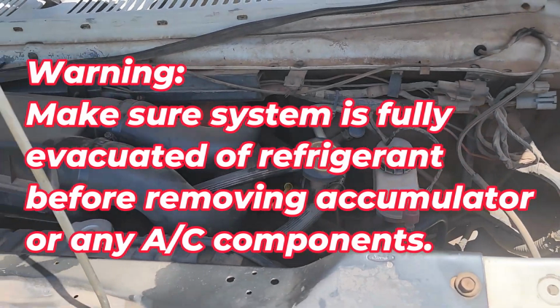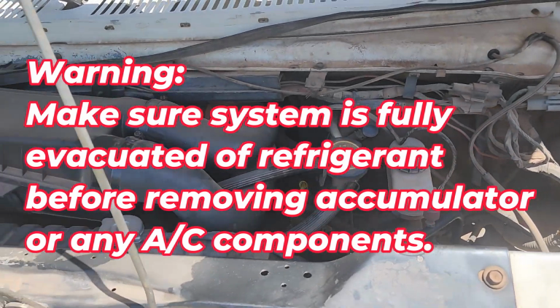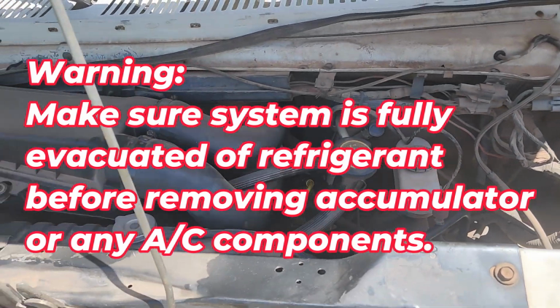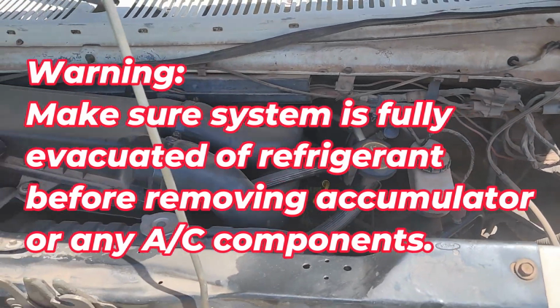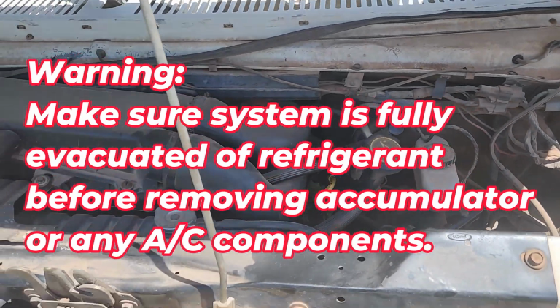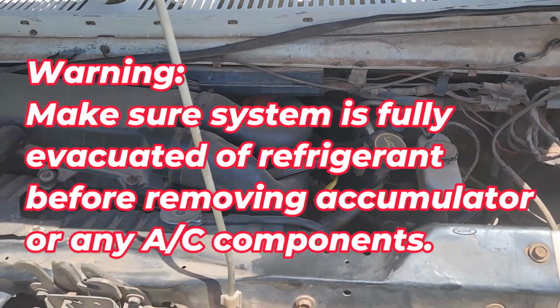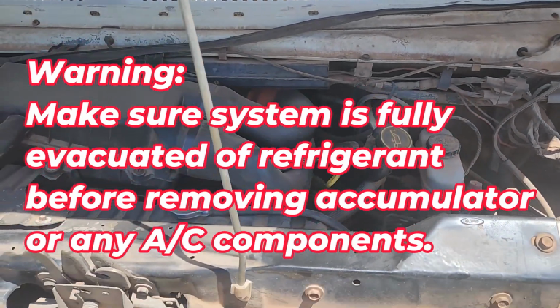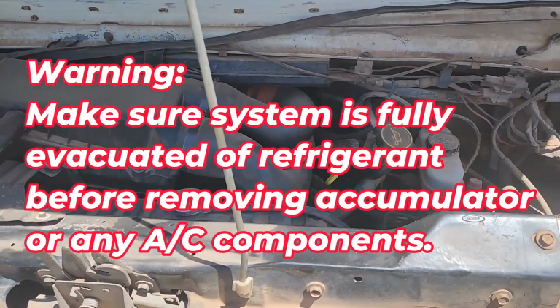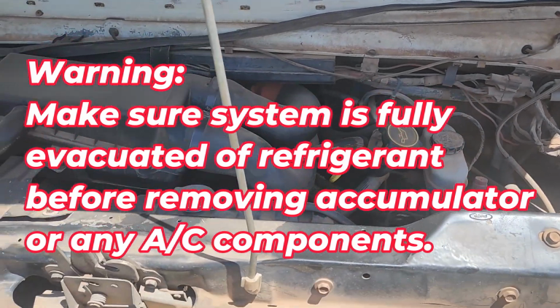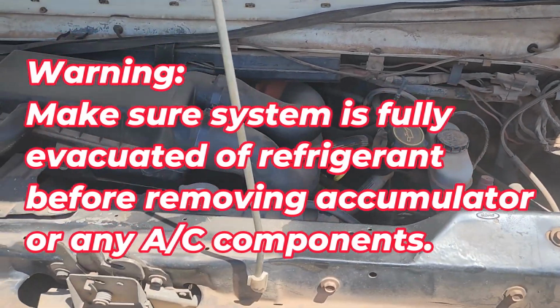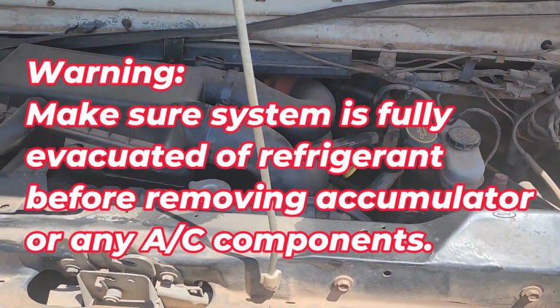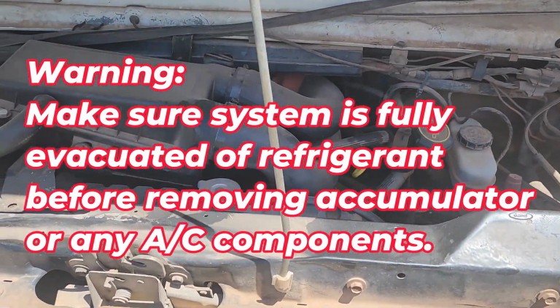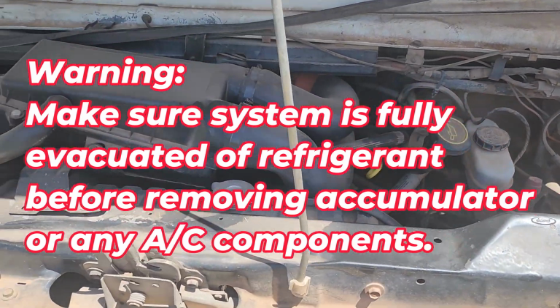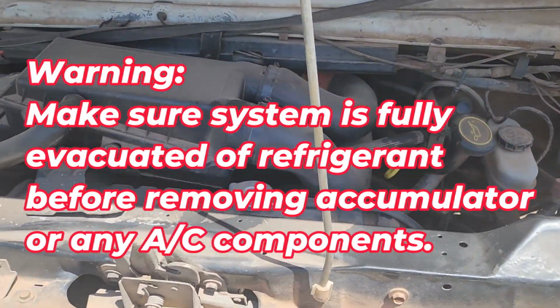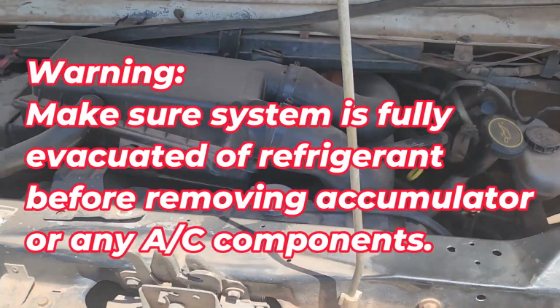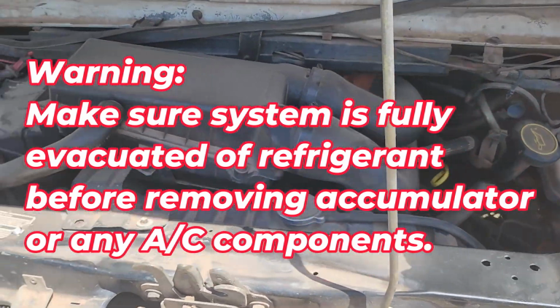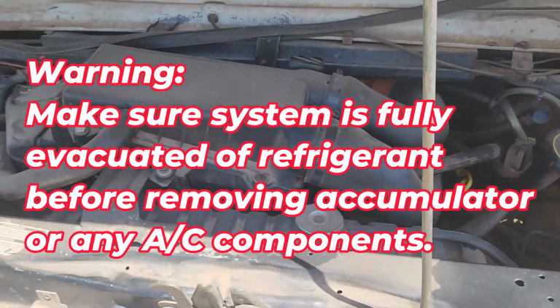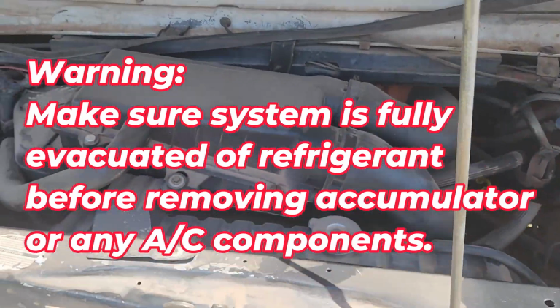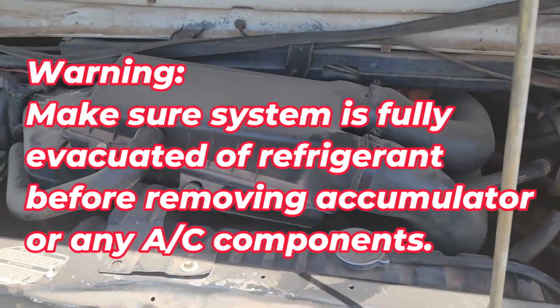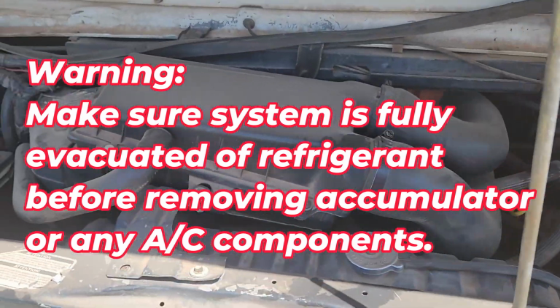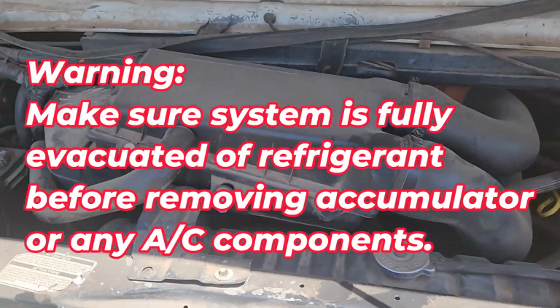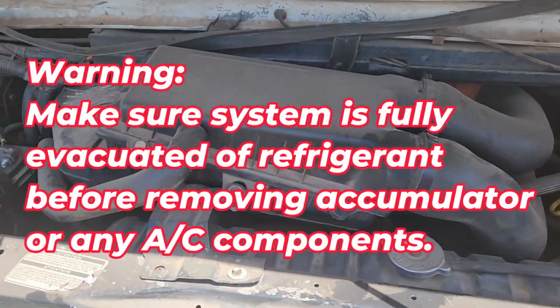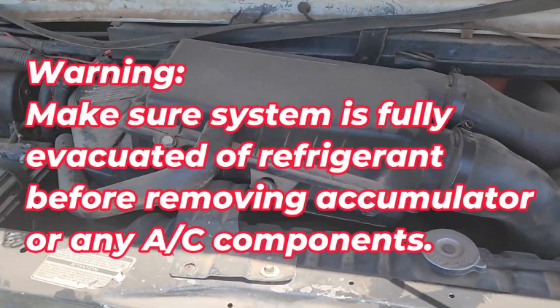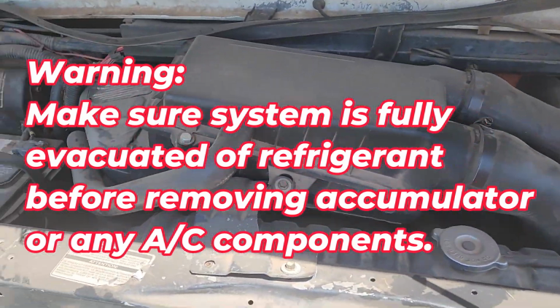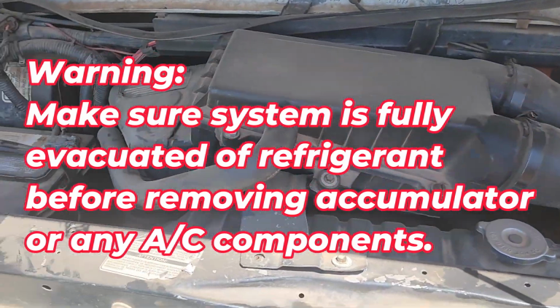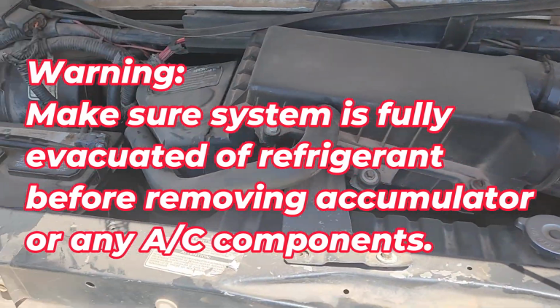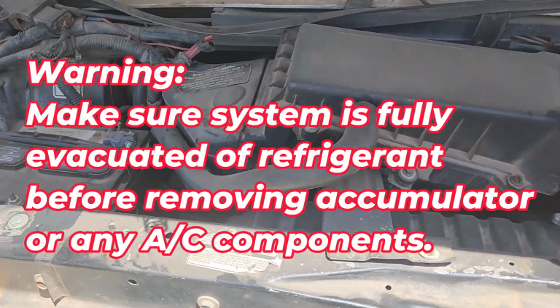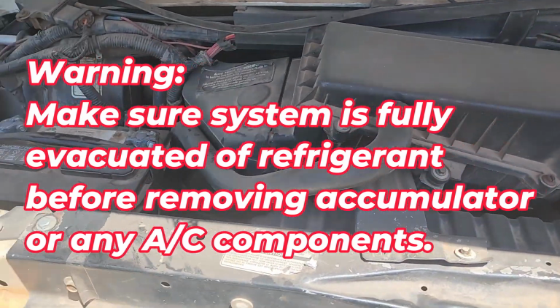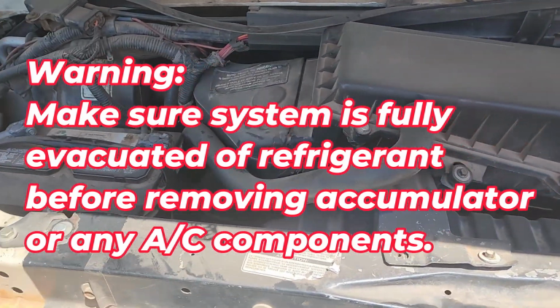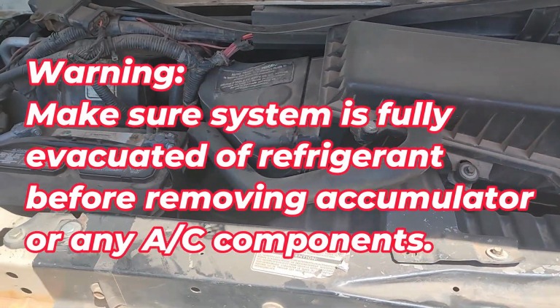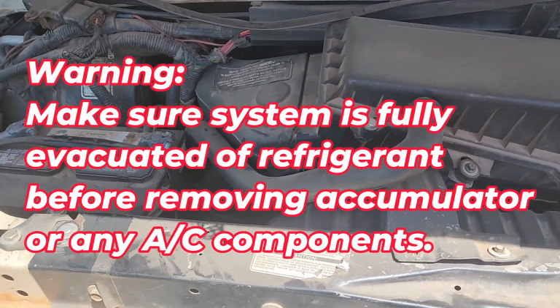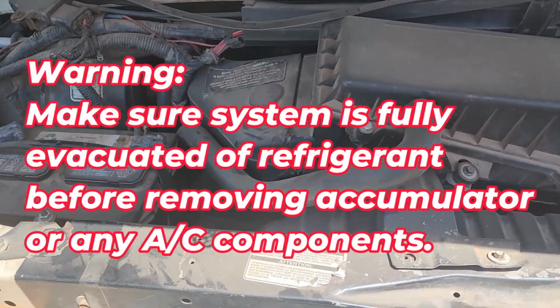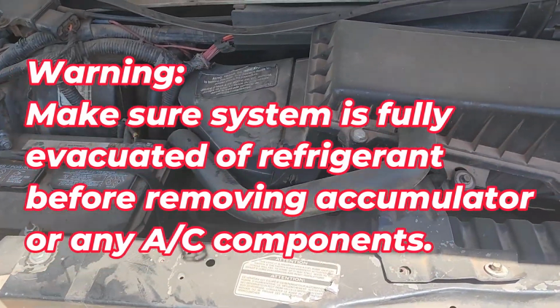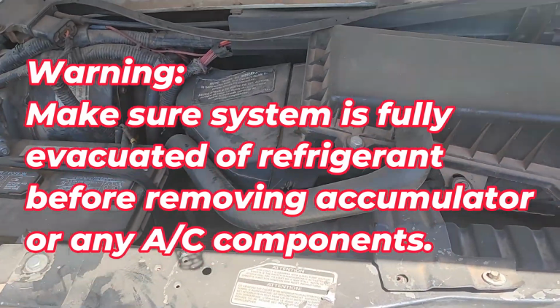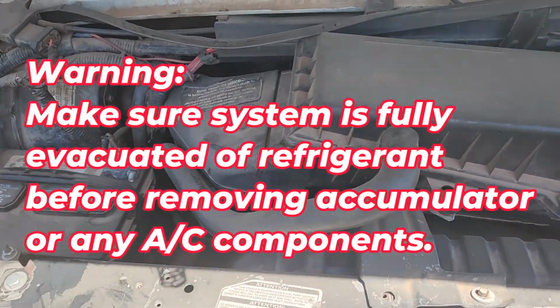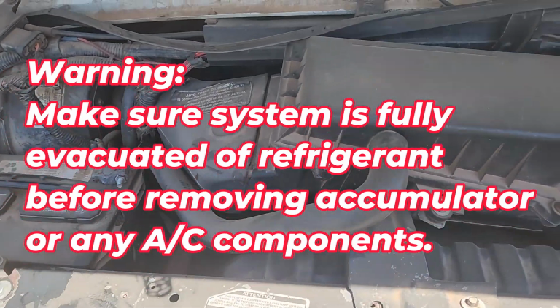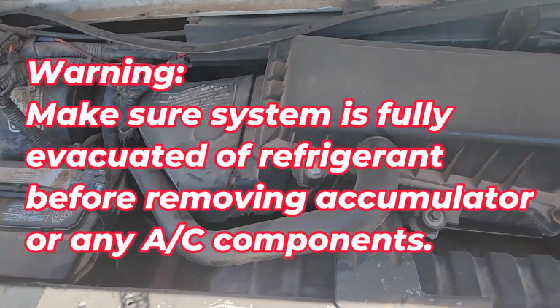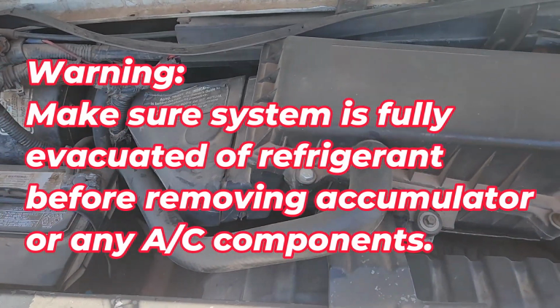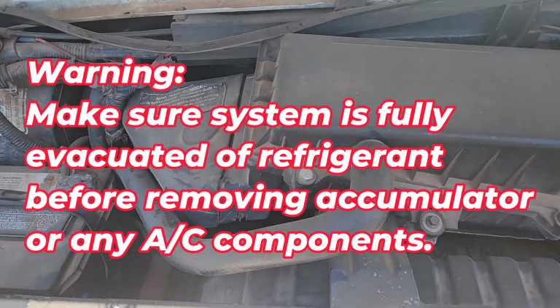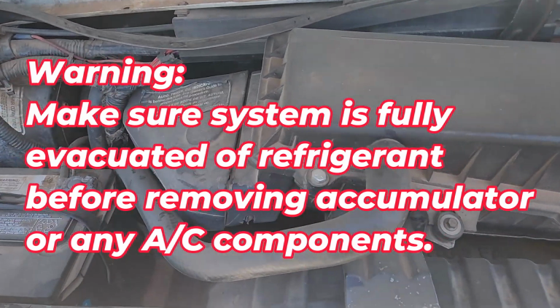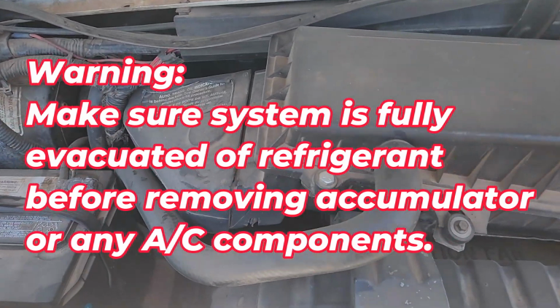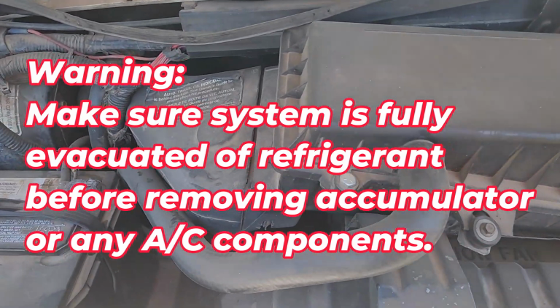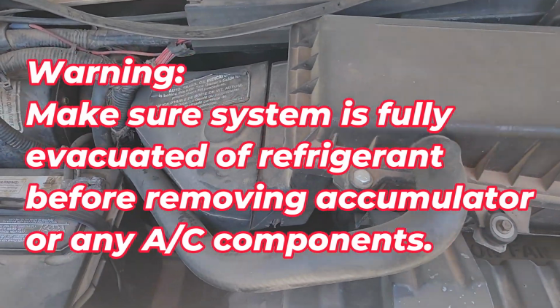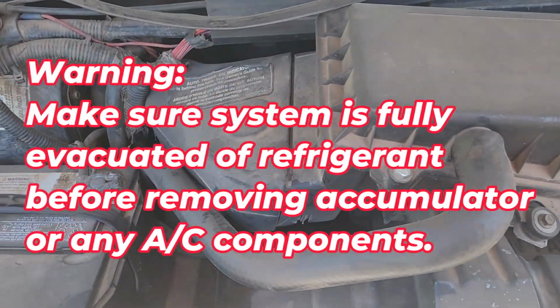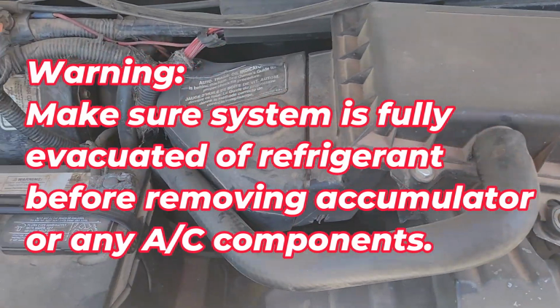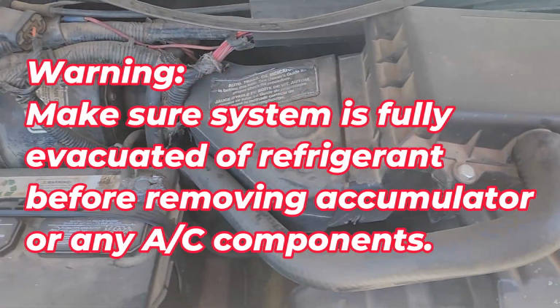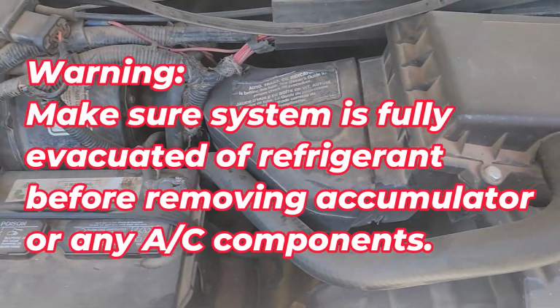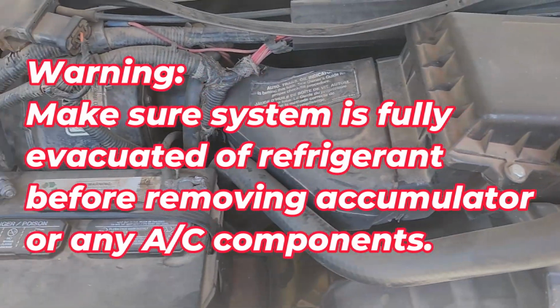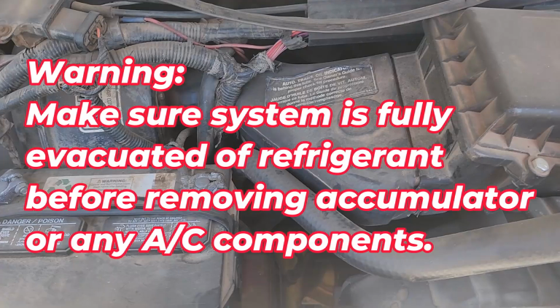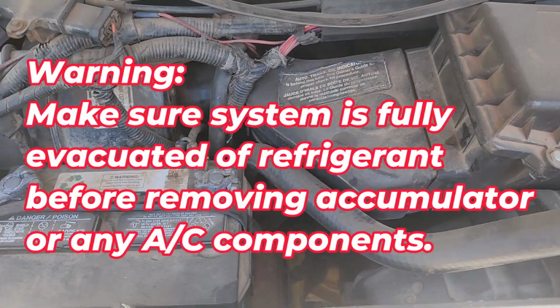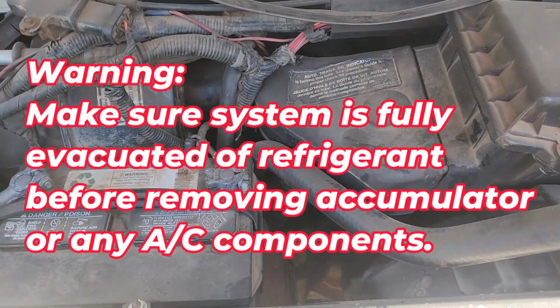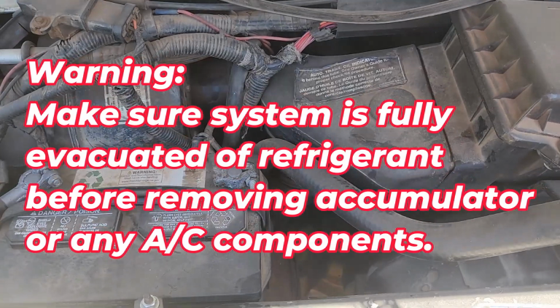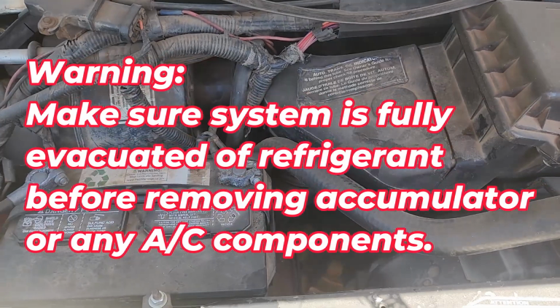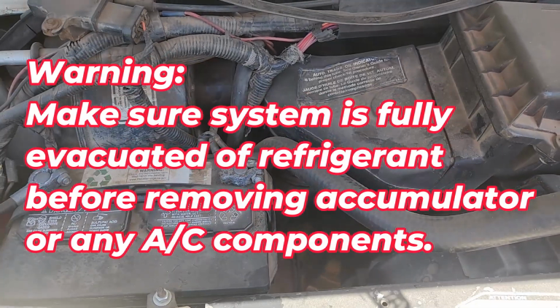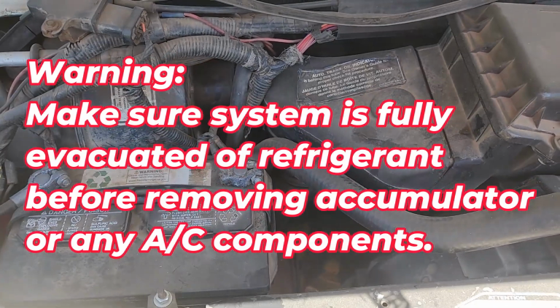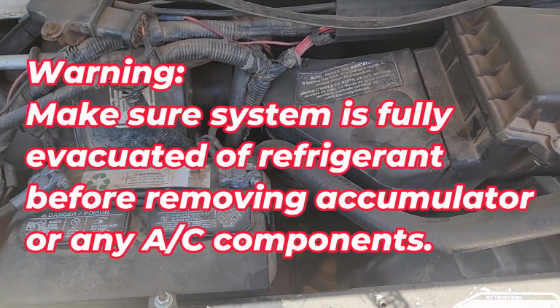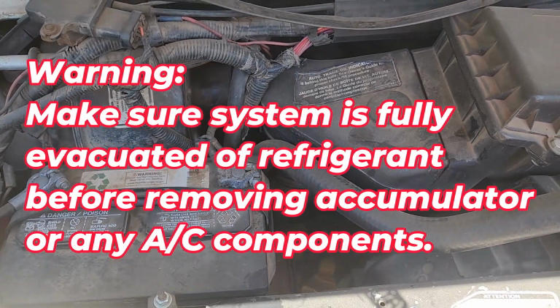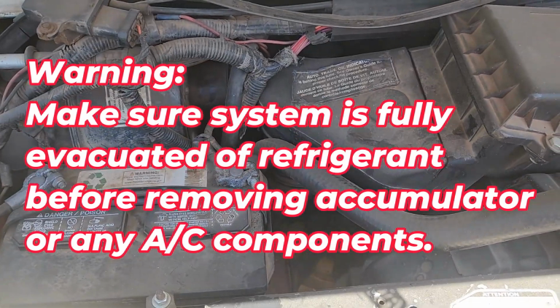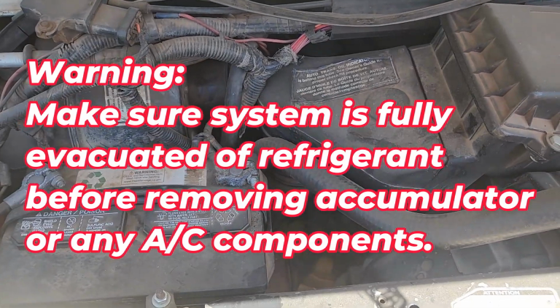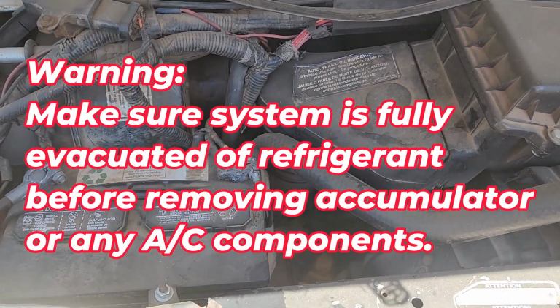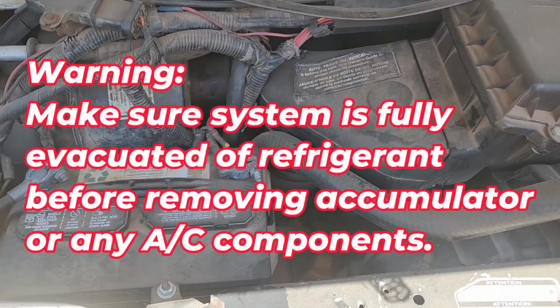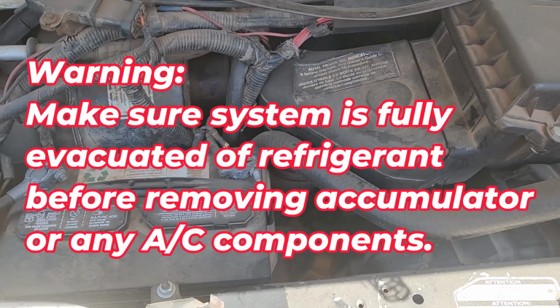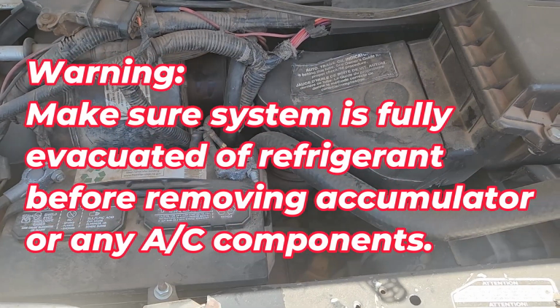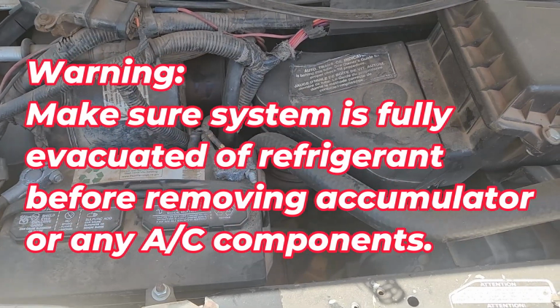Today we're going to start trying to repair the air conditioning on this 1988 E-150.